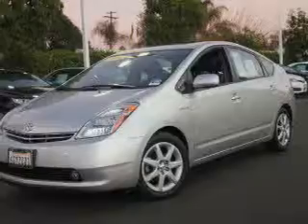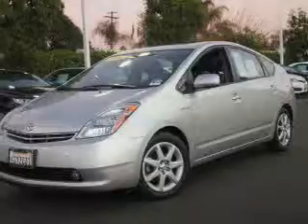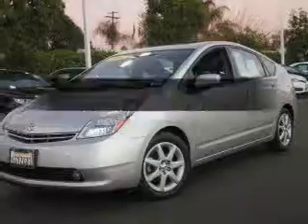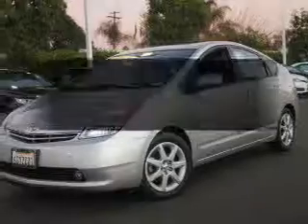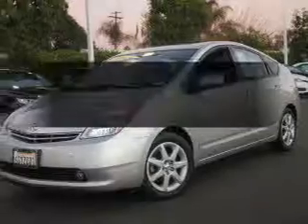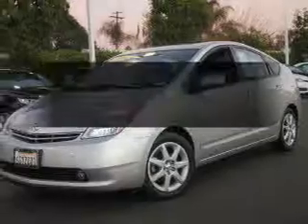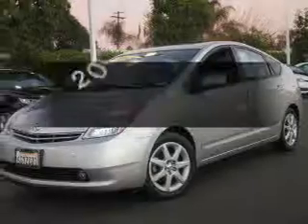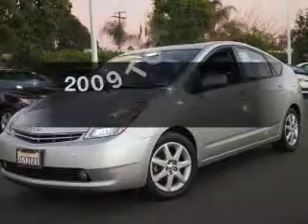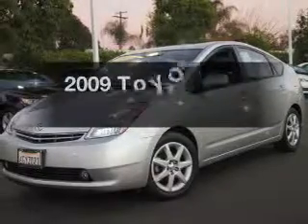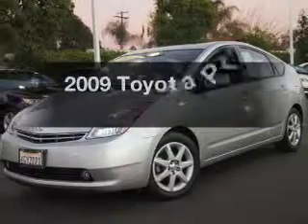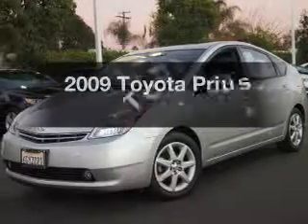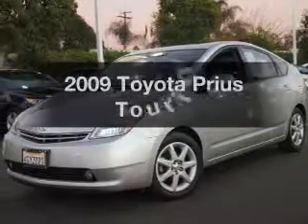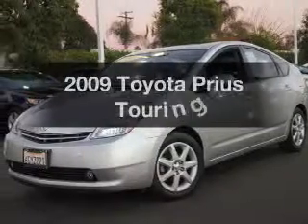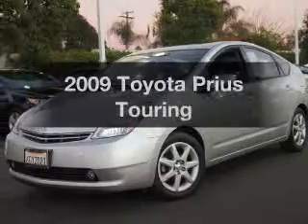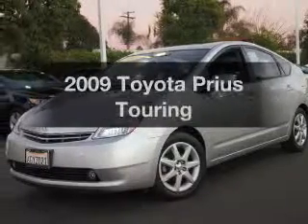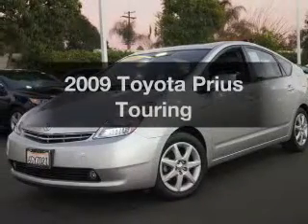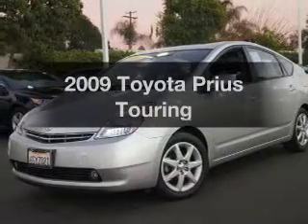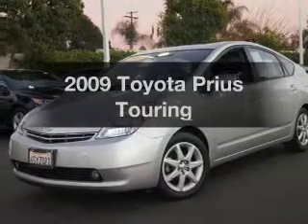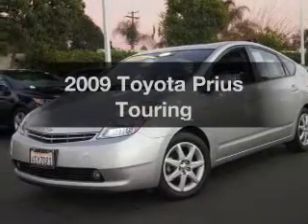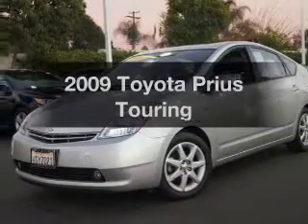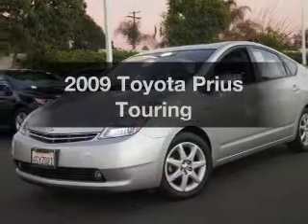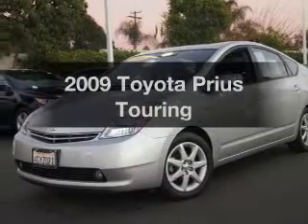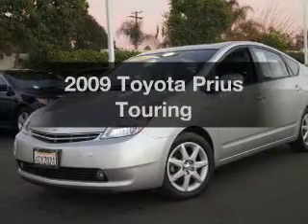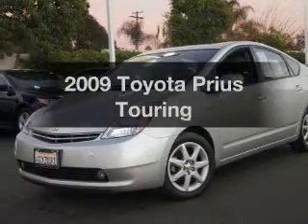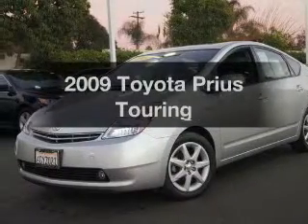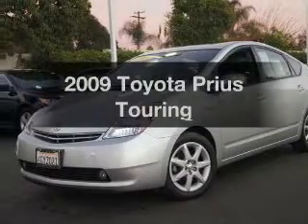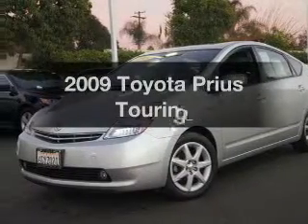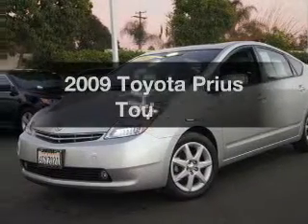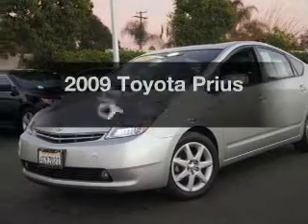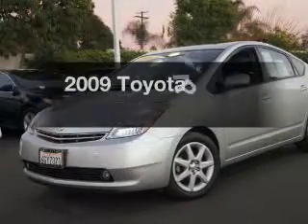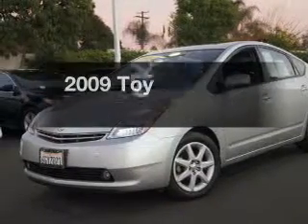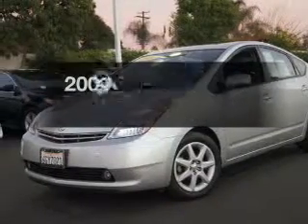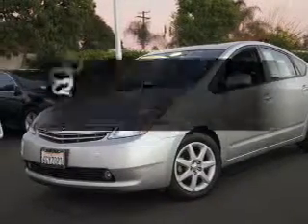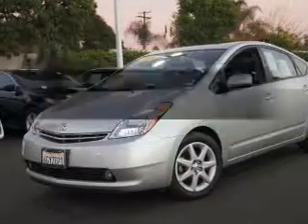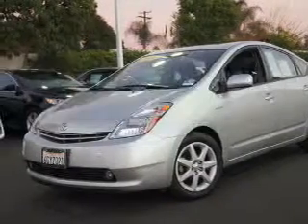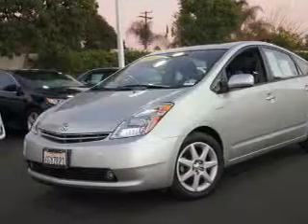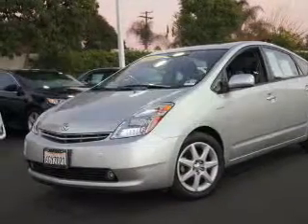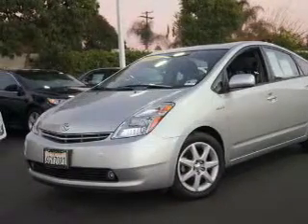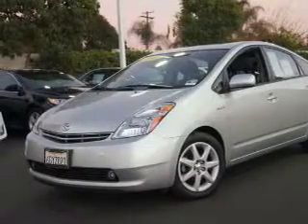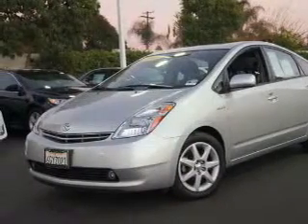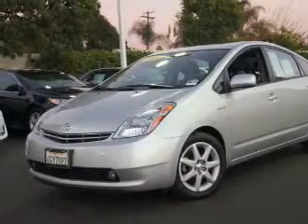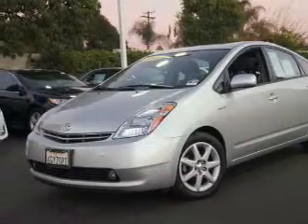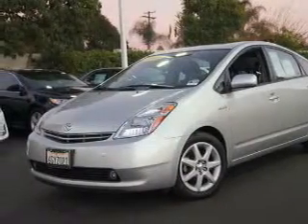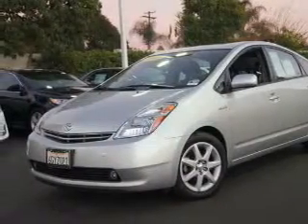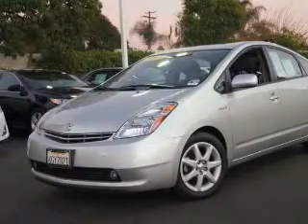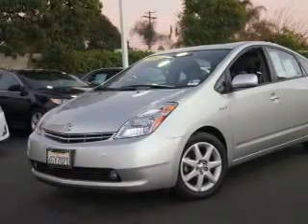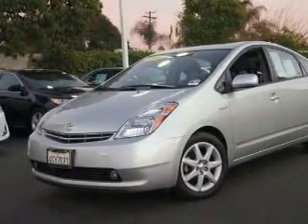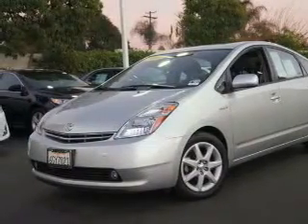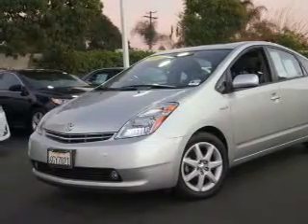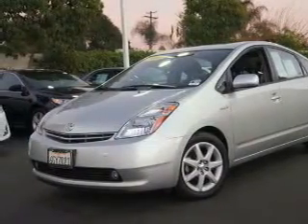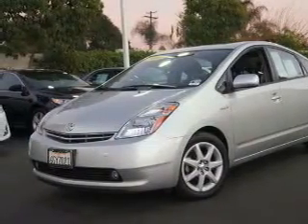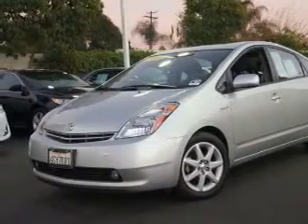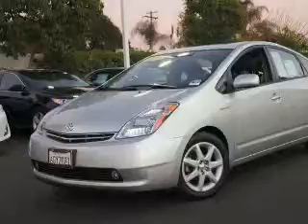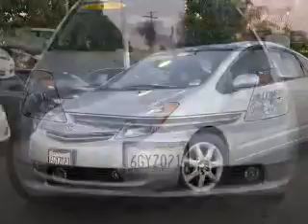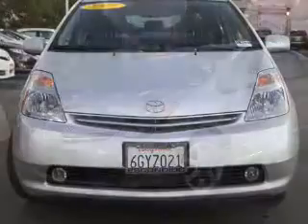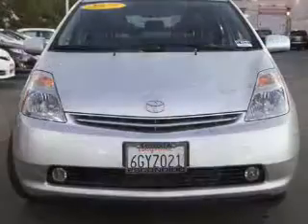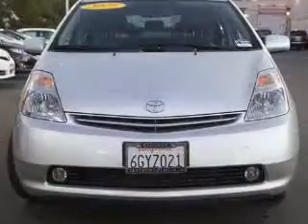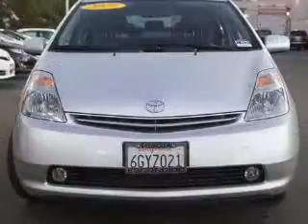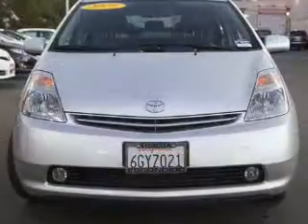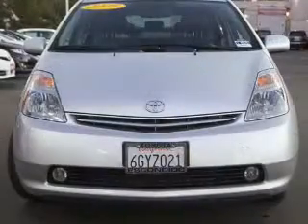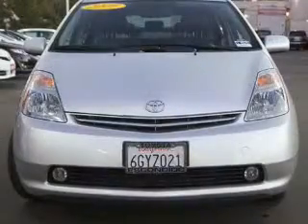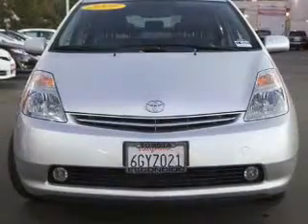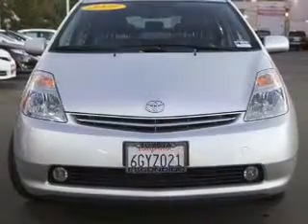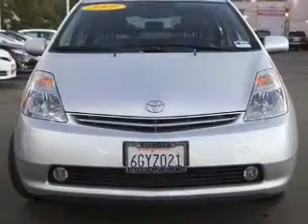Presenting the 2009 Toyota Prius. Travel the roads in style and comfort in this great vehicle.